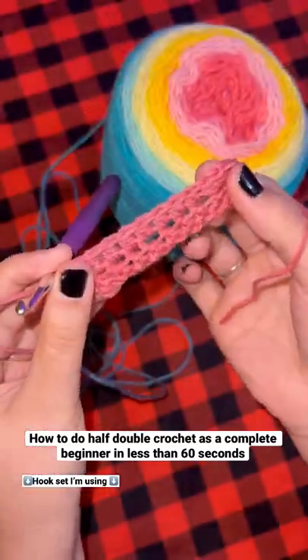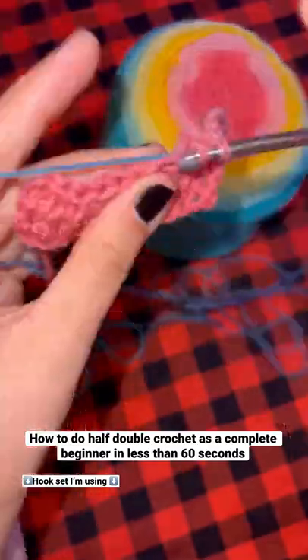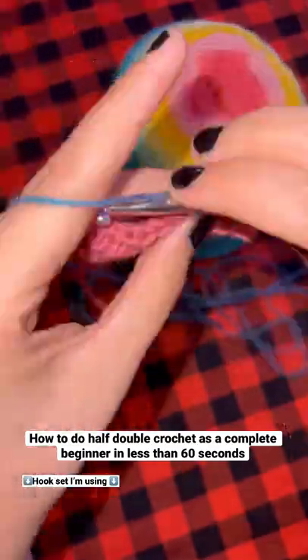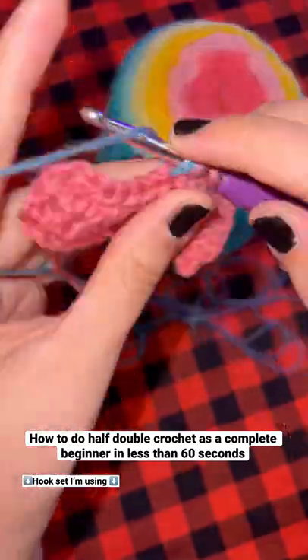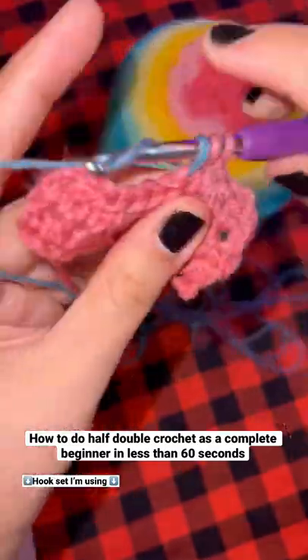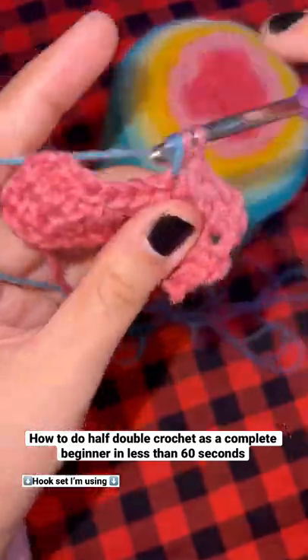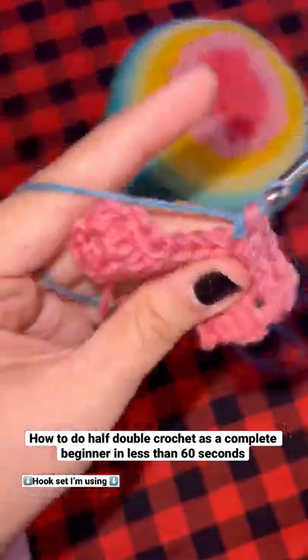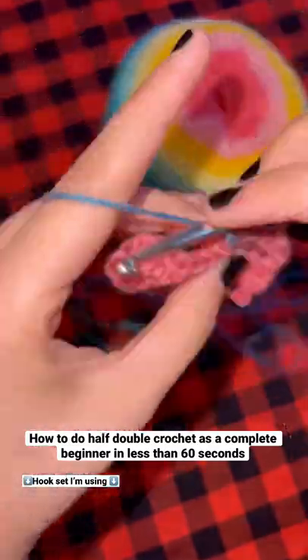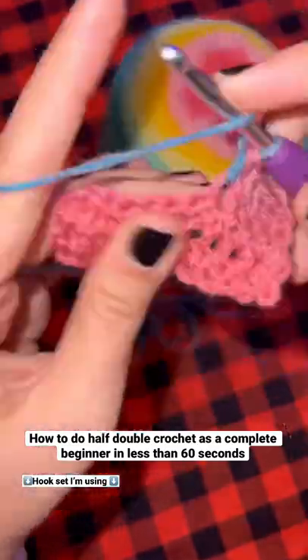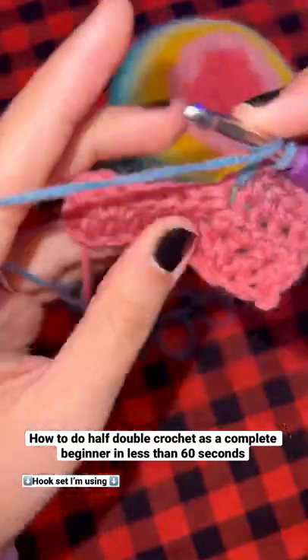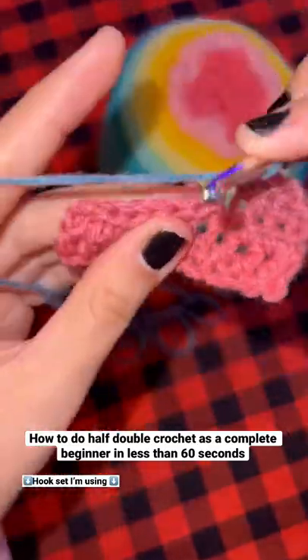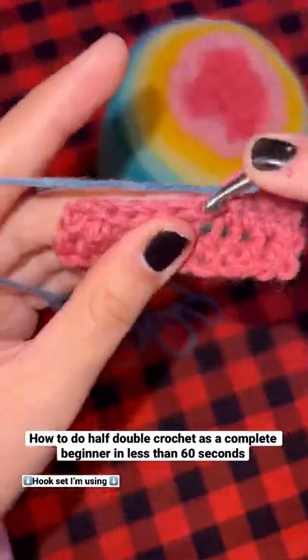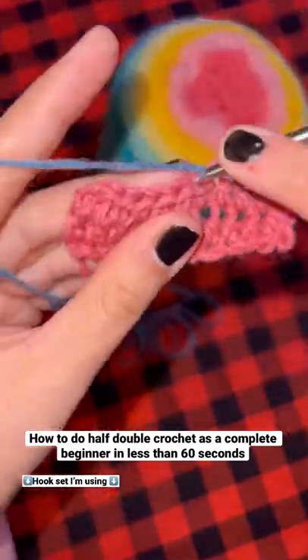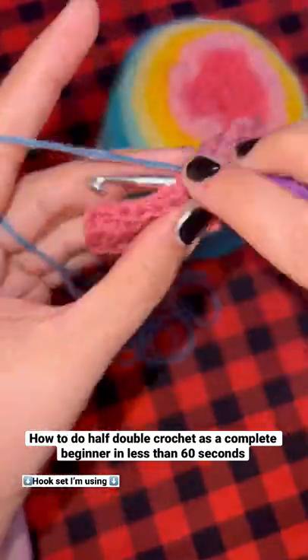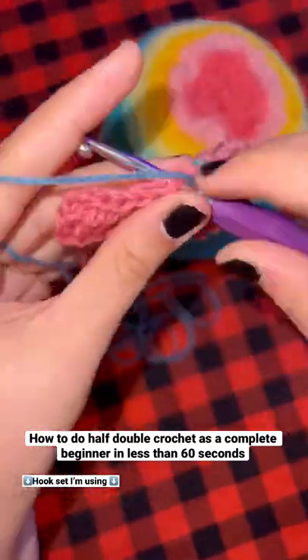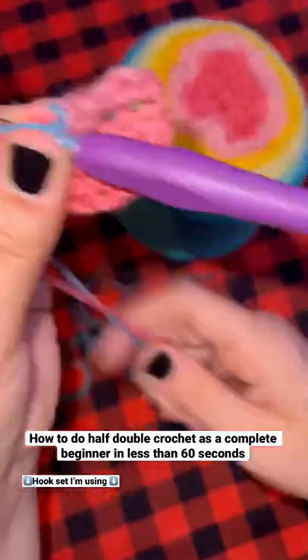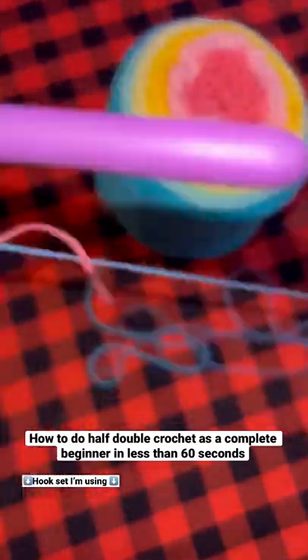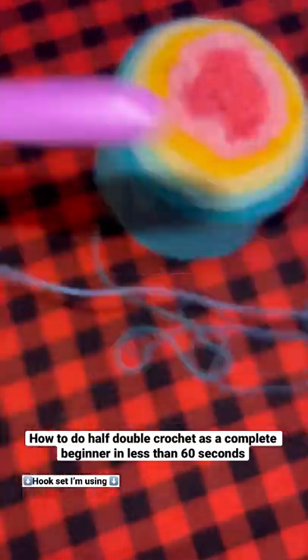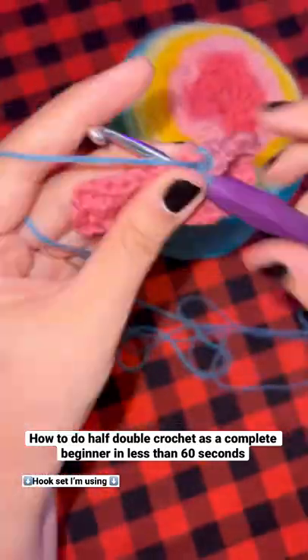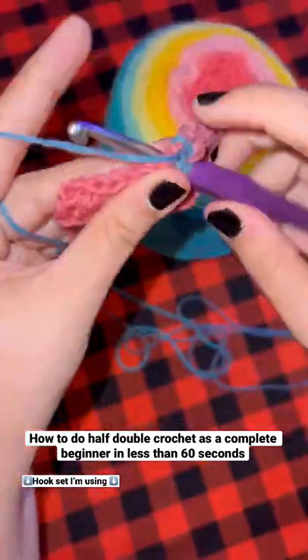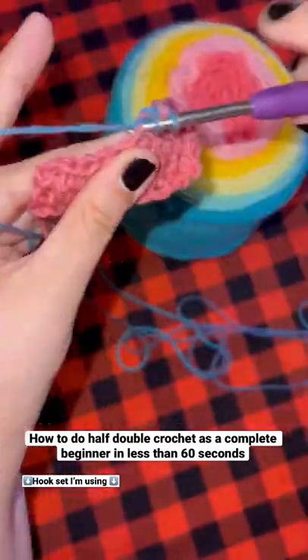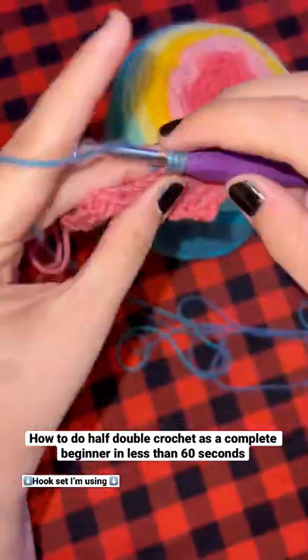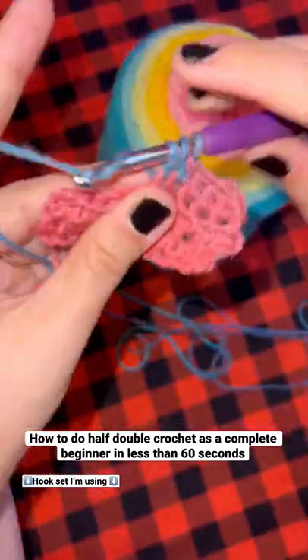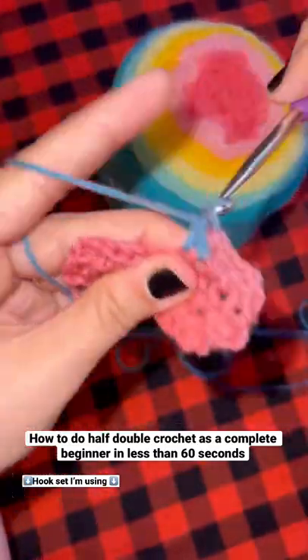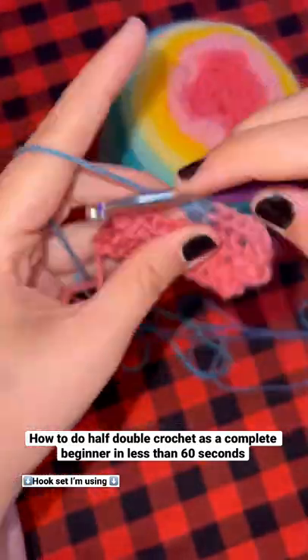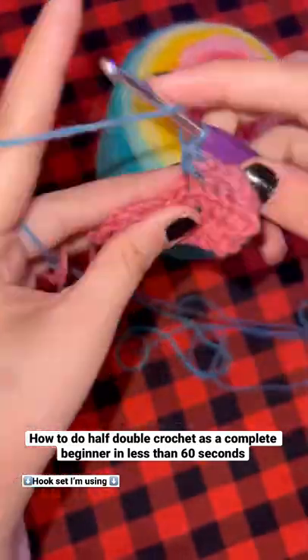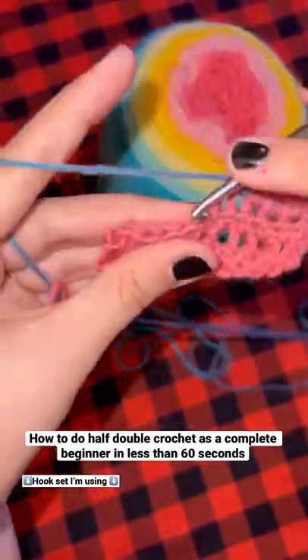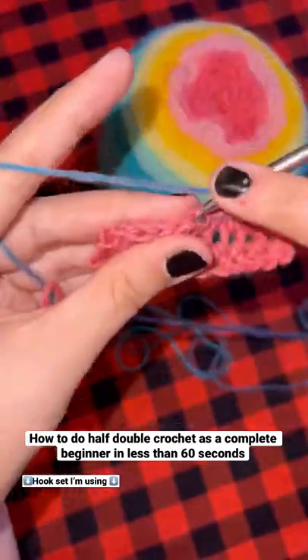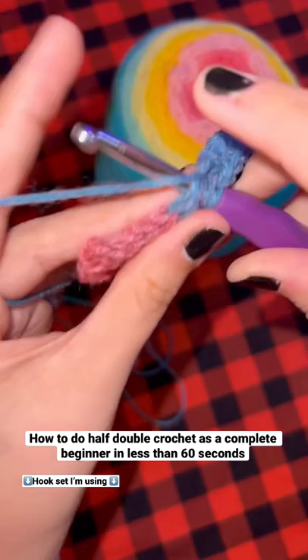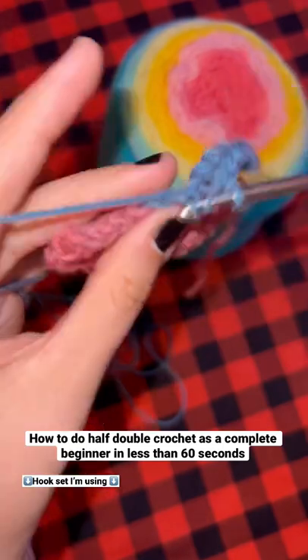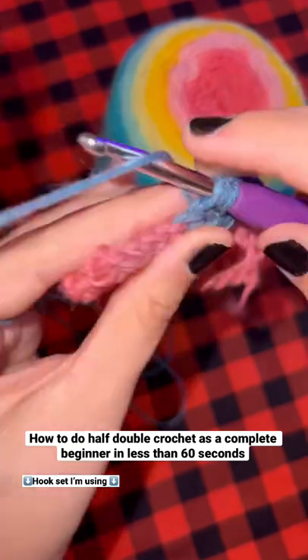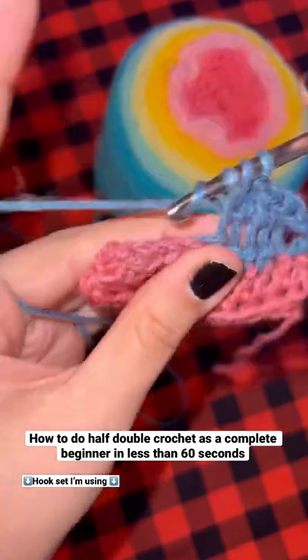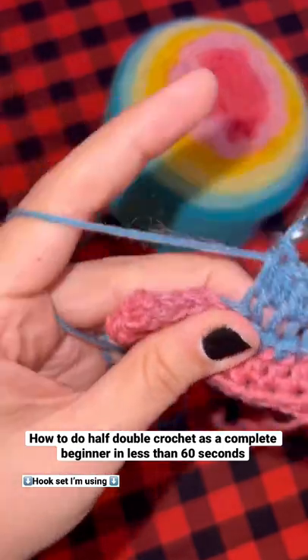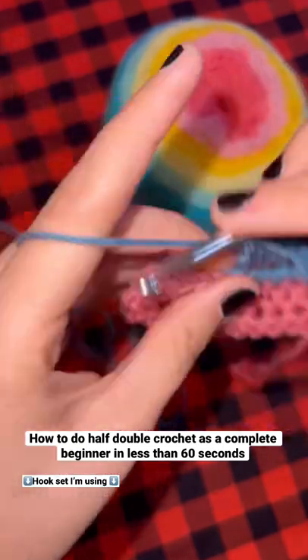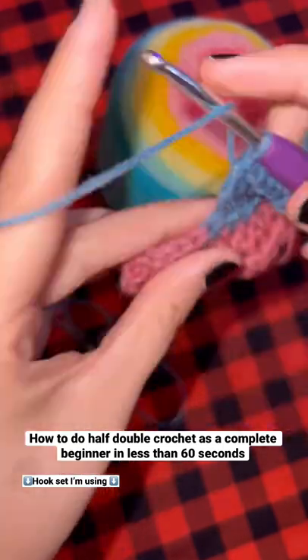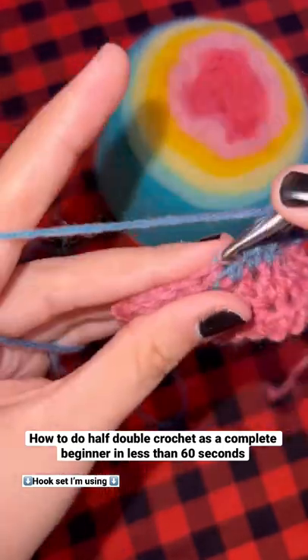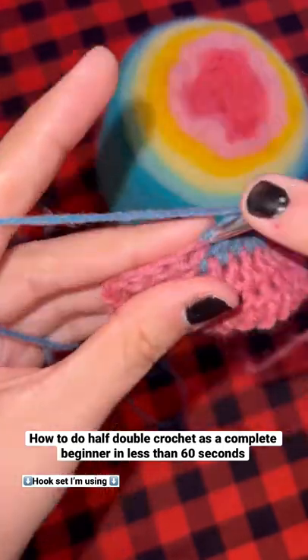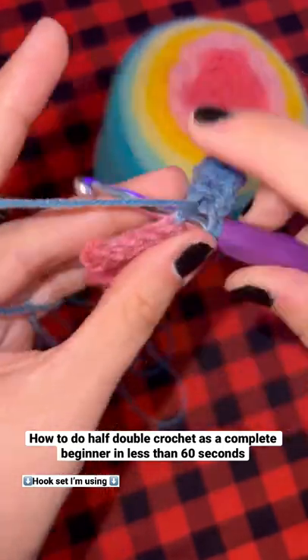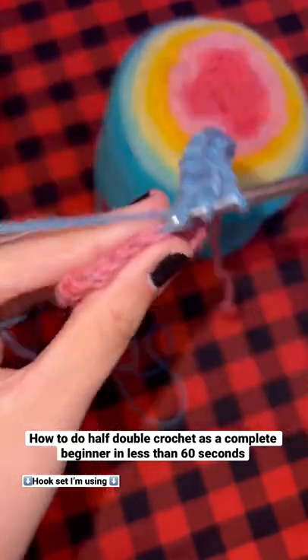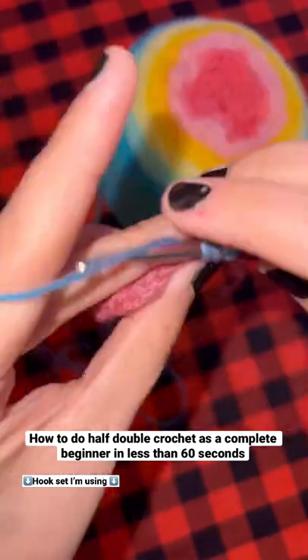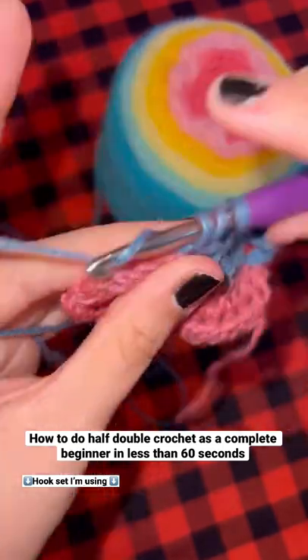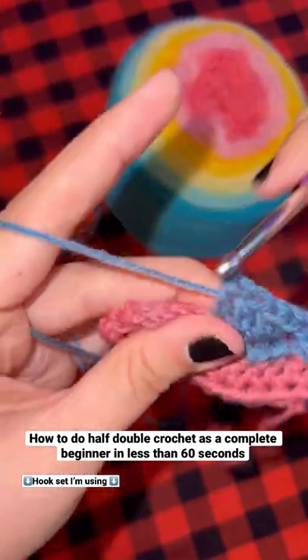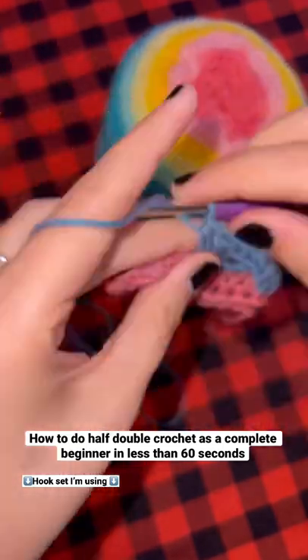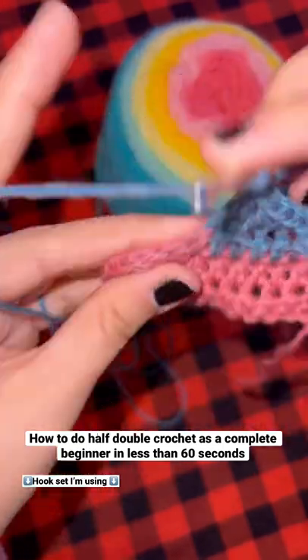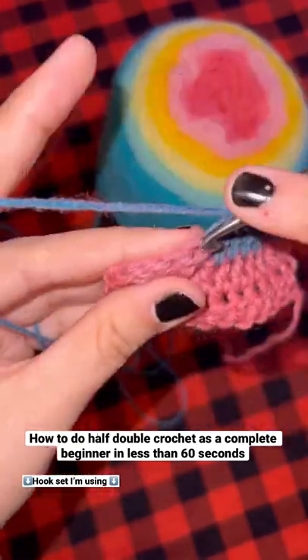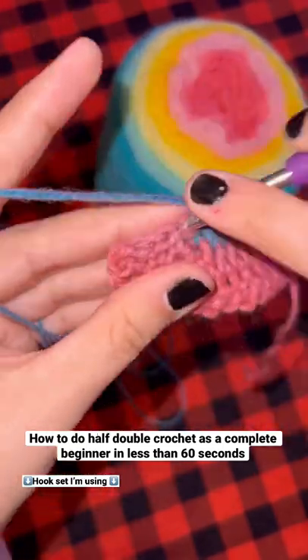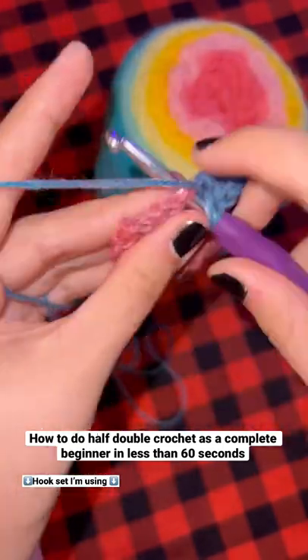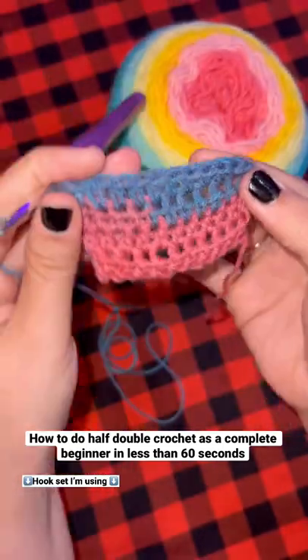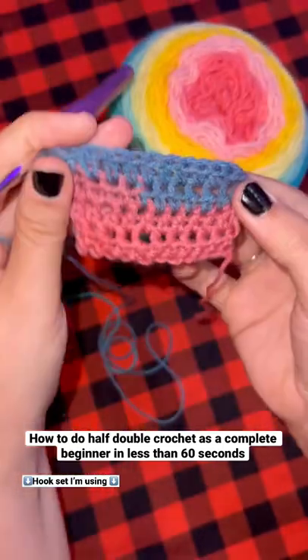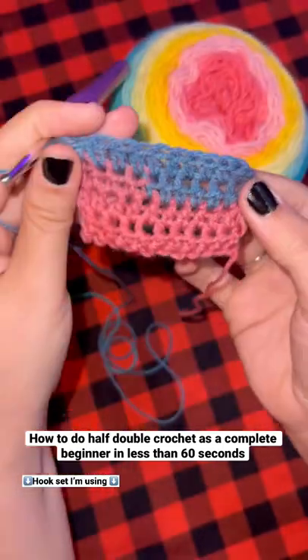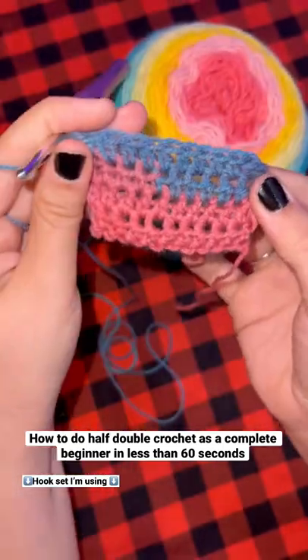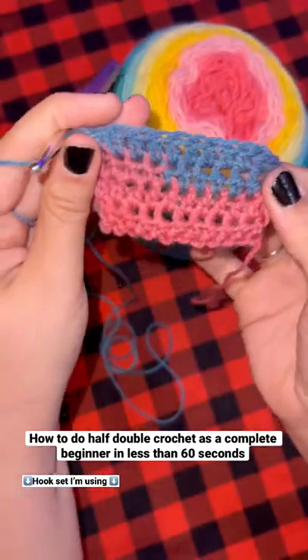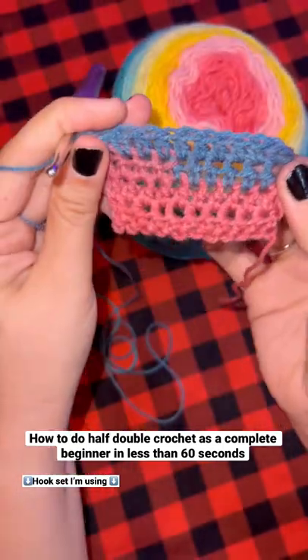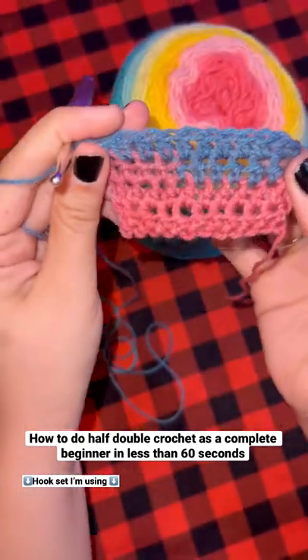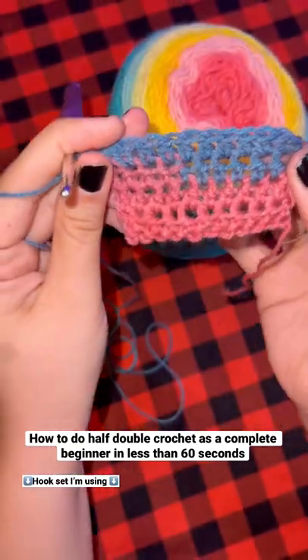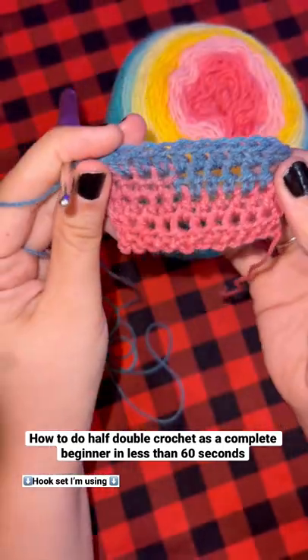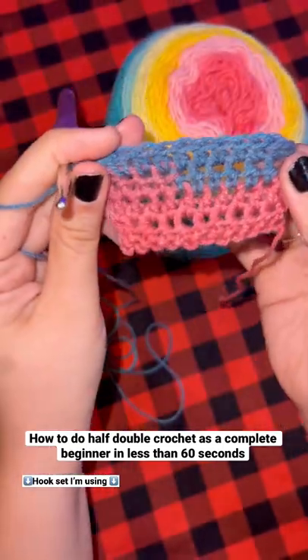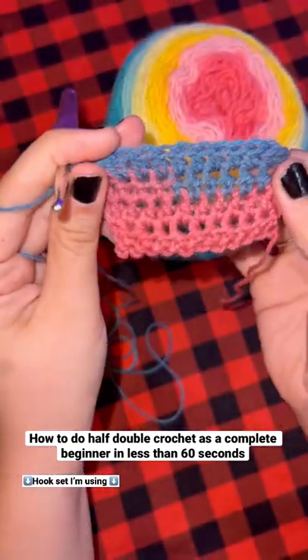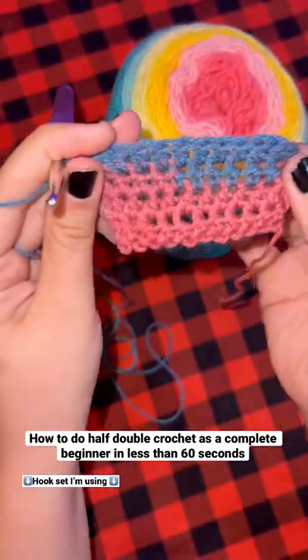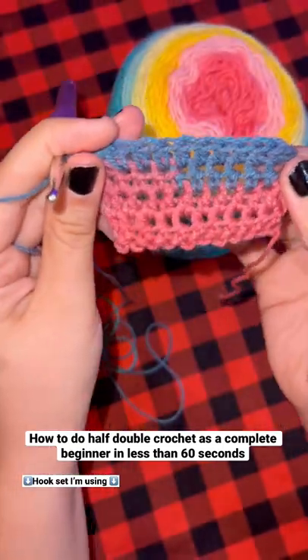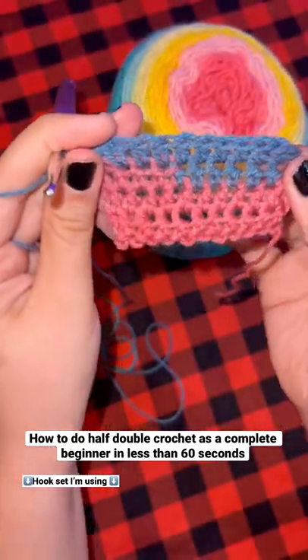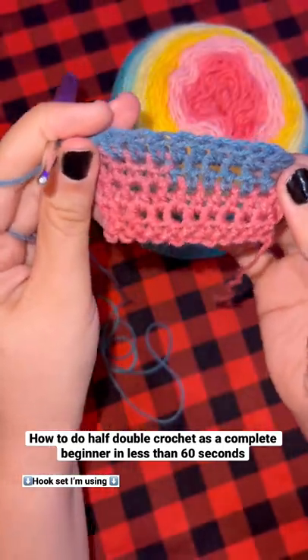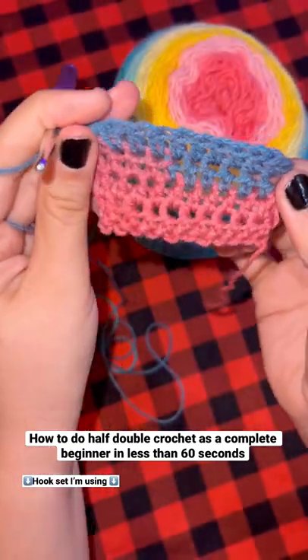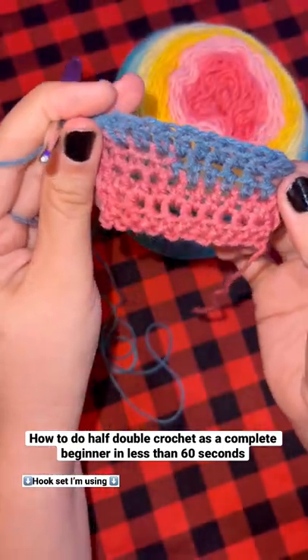Half double crochet is actually probably my favorite stitch when crocheting. I think it's beautiful and super easy to do.